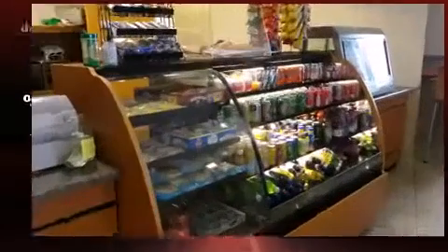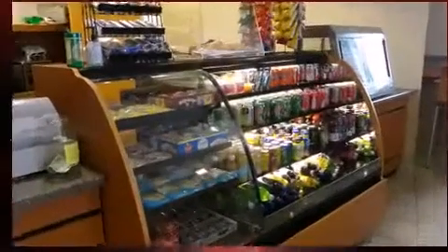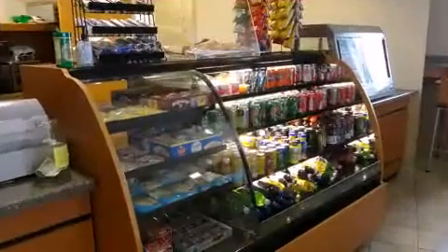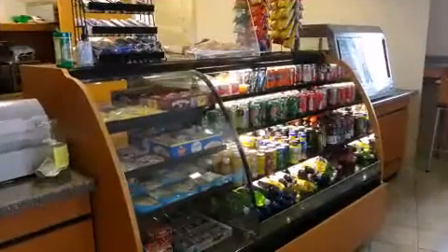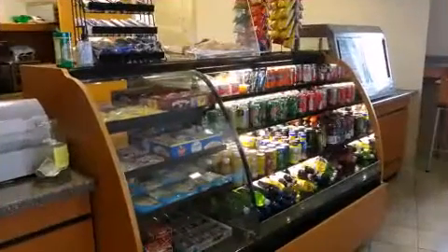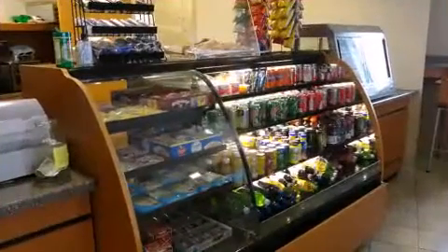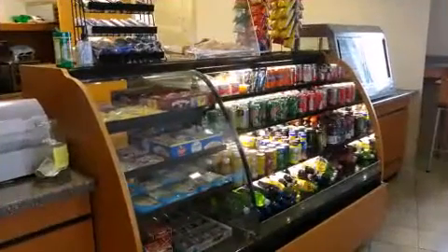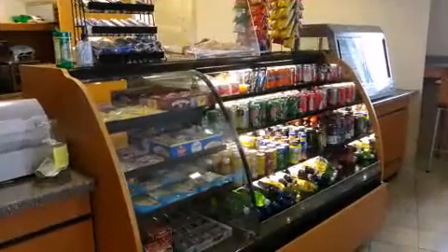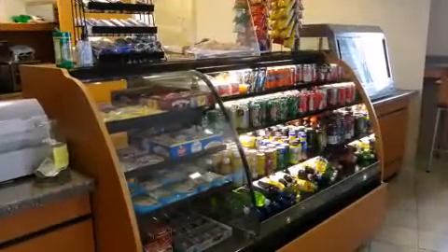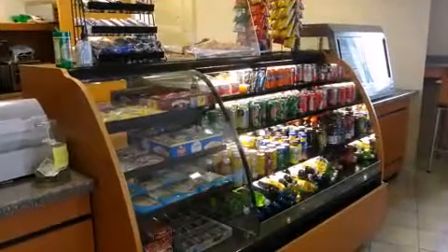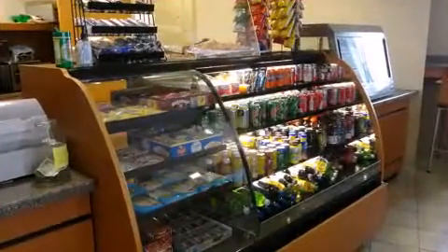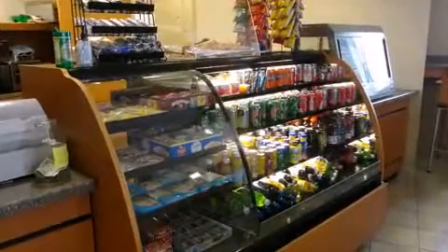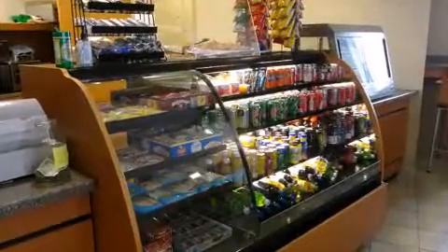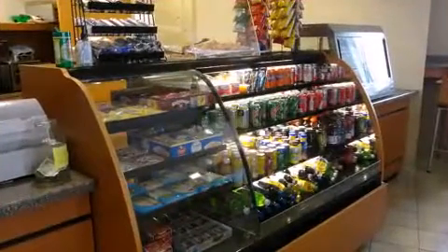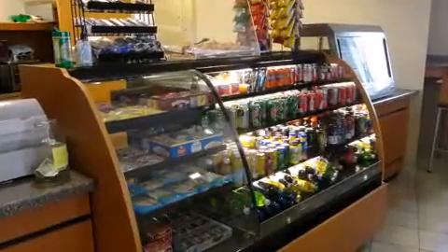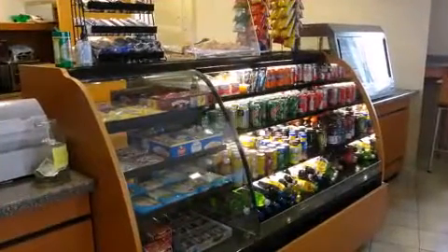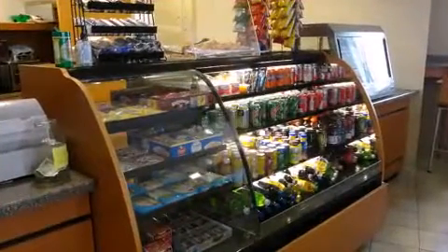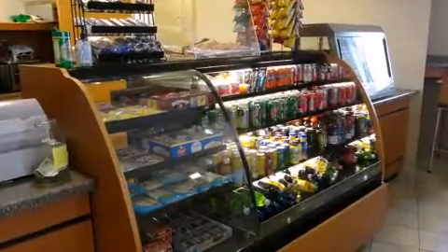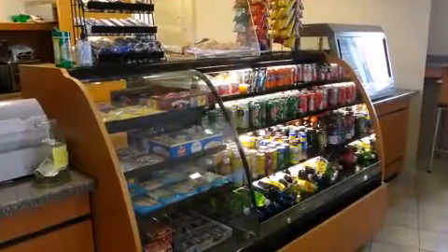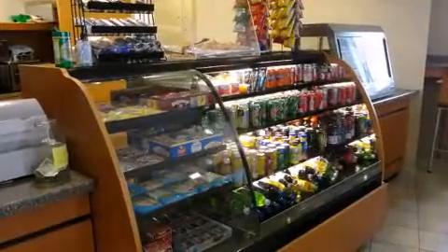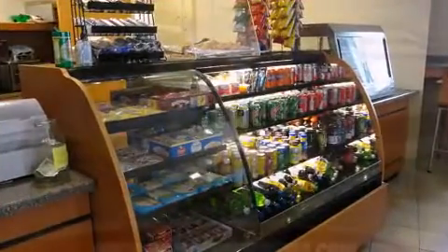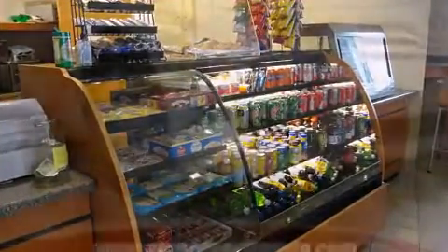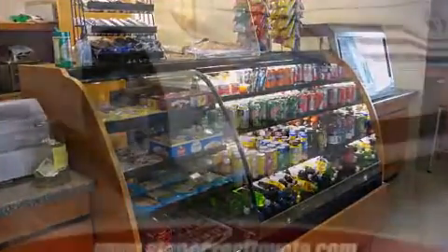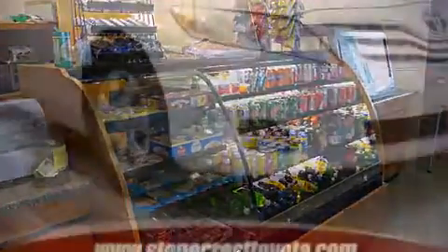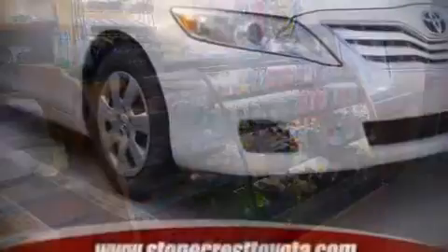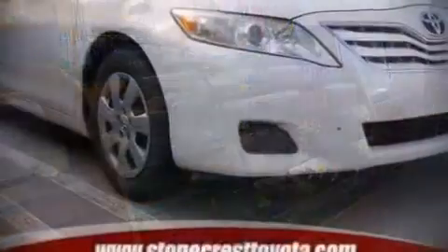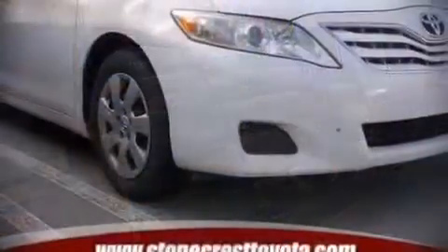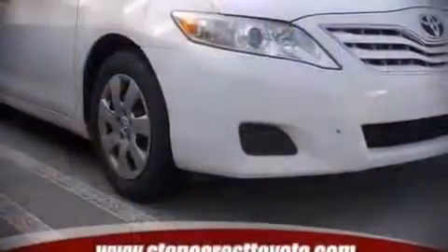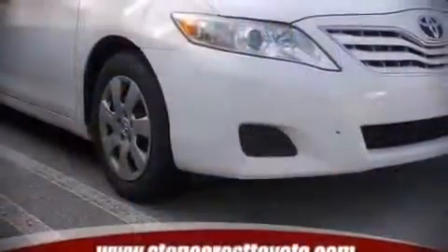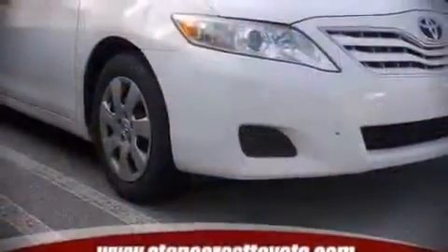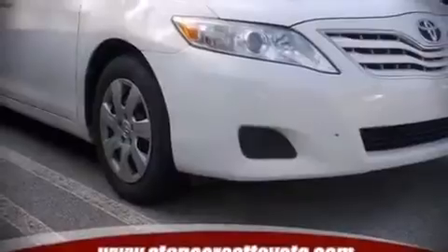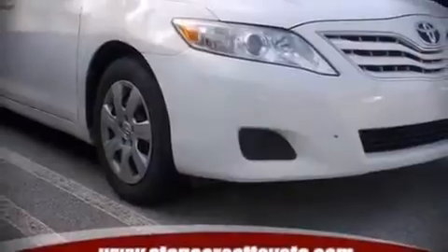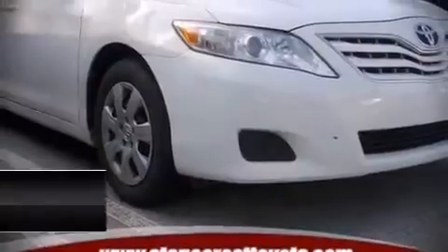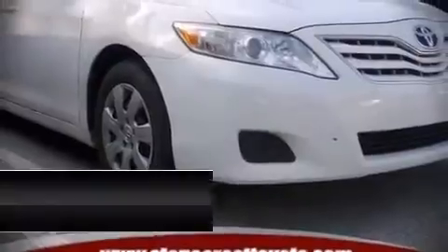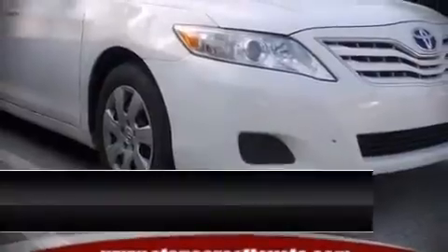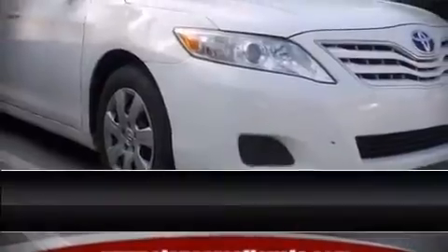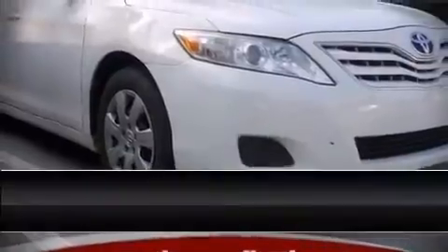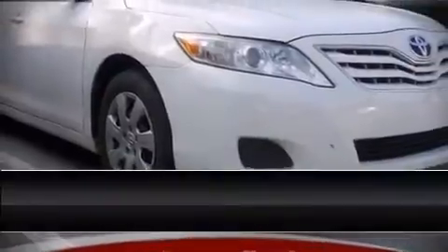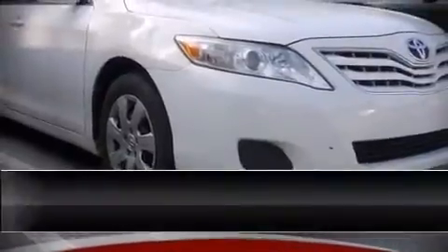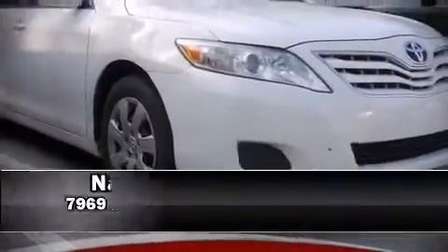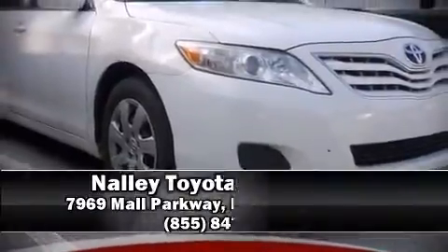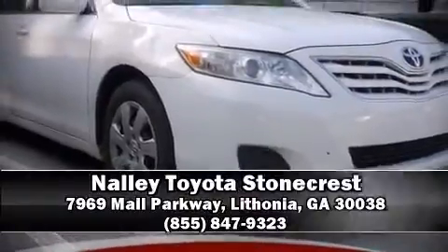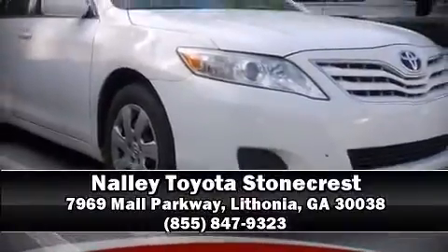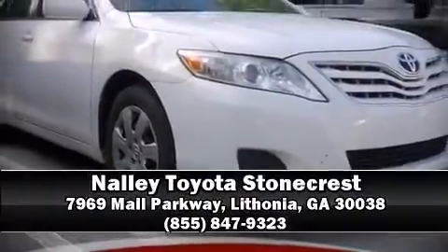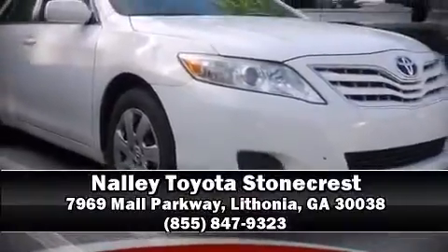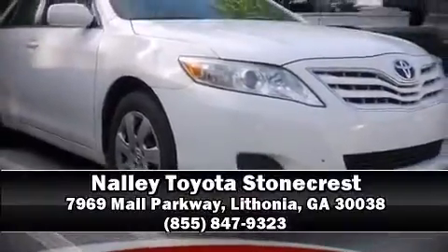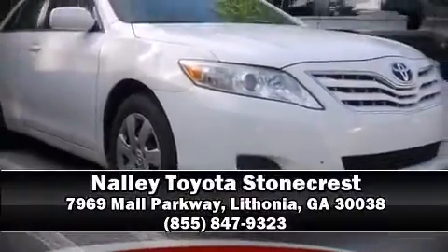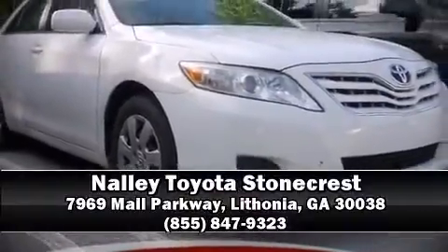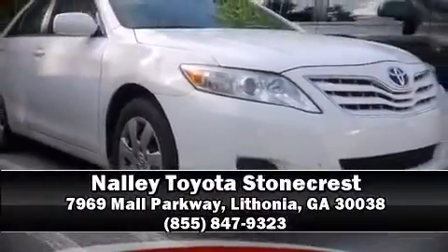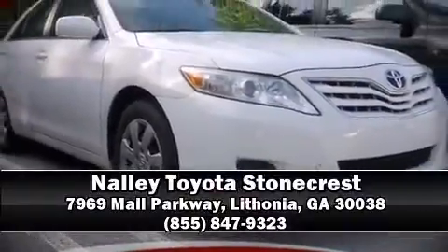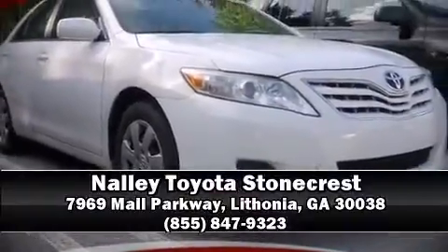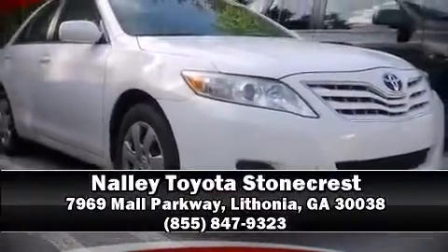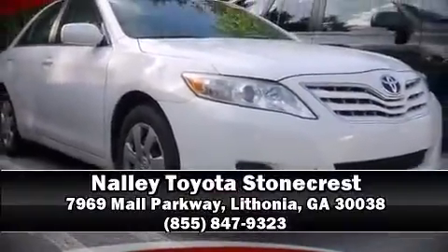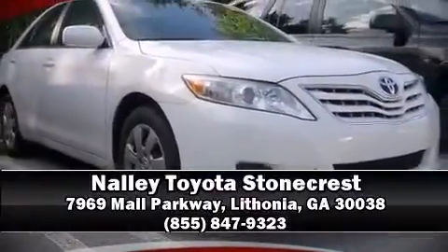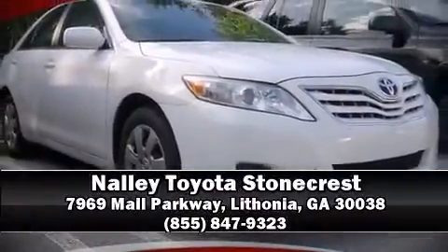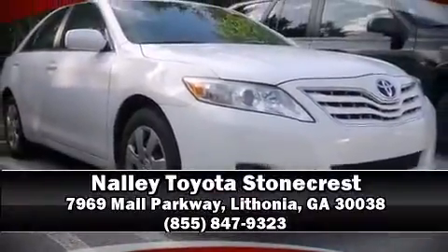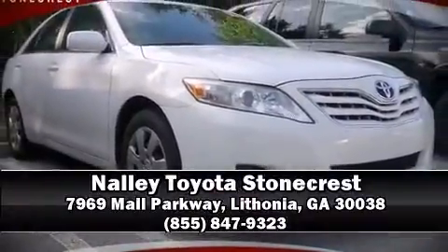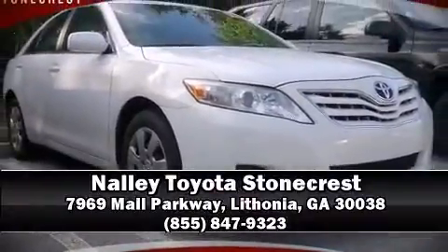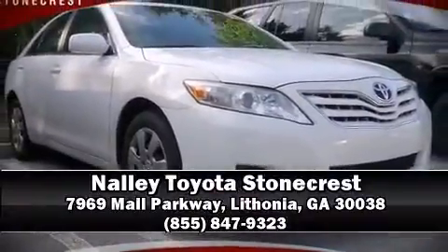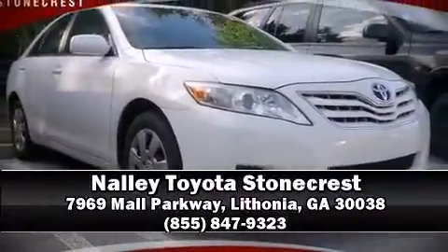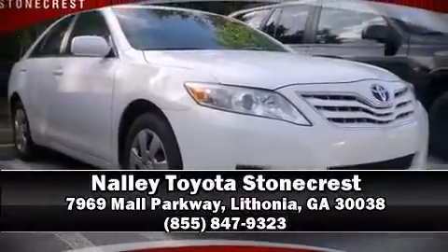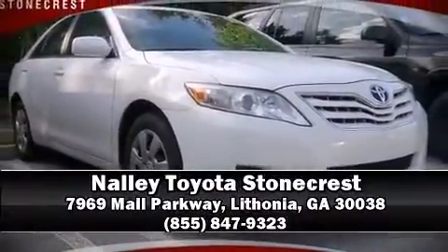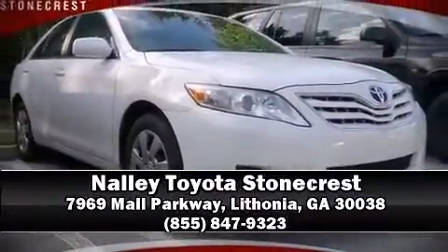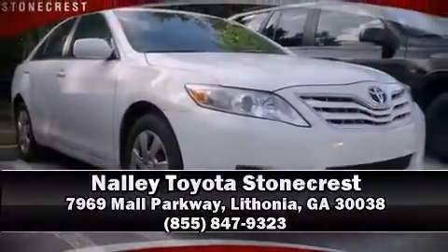Our team is professional and we offer a no-pressure environment. Stop in and take a test drive. Good luck.